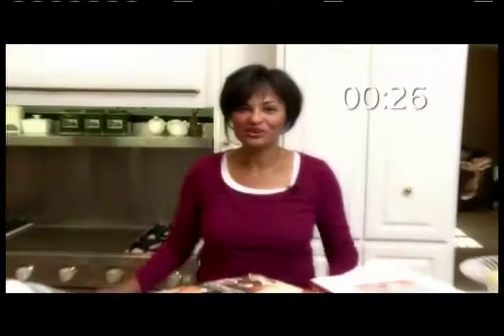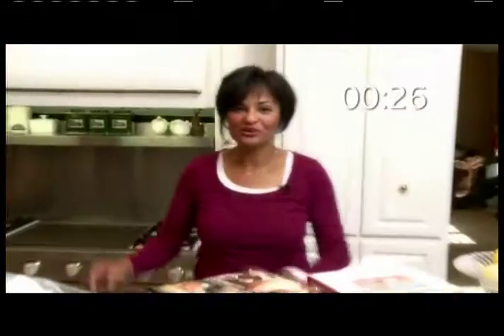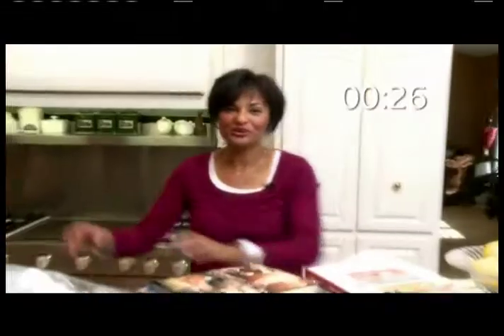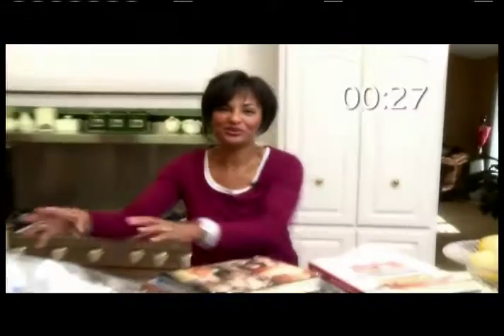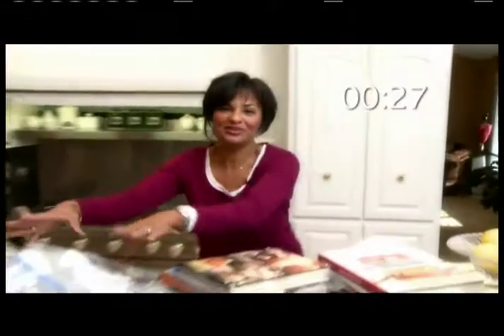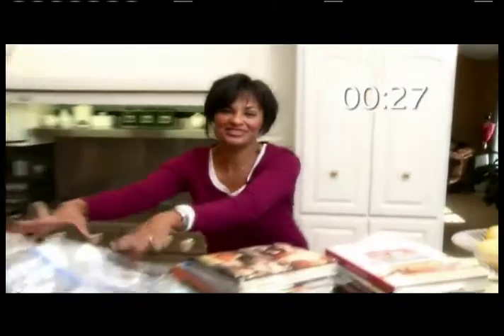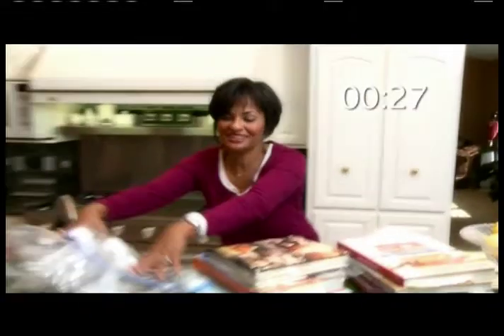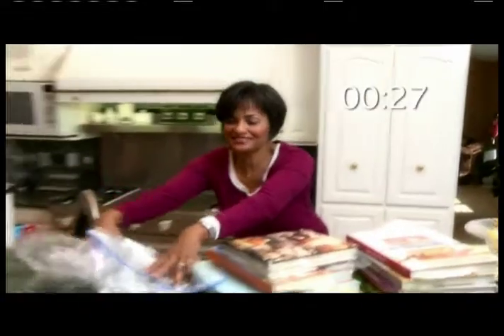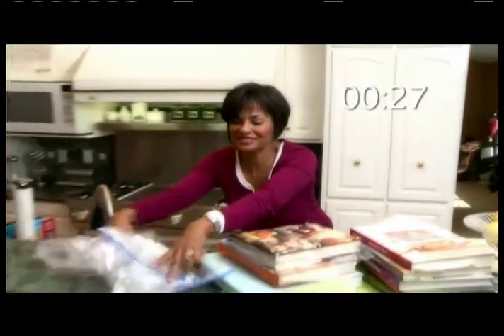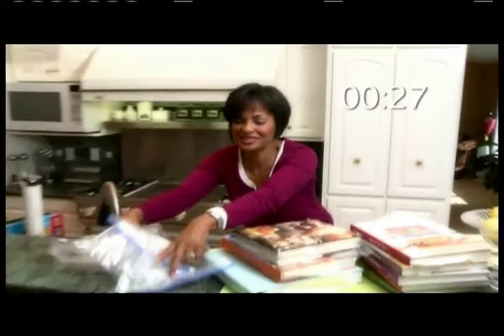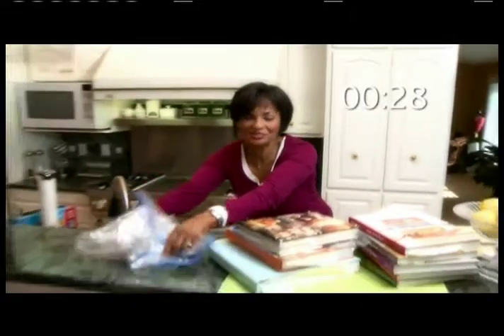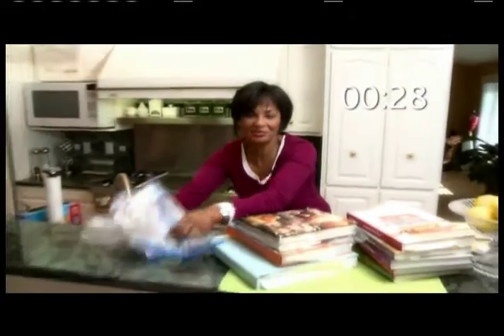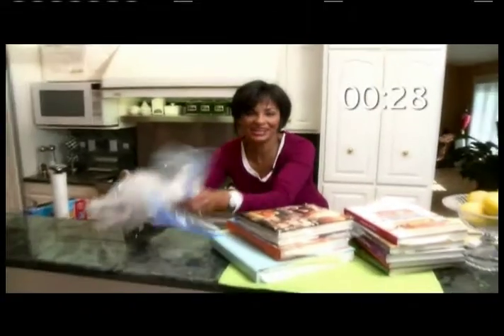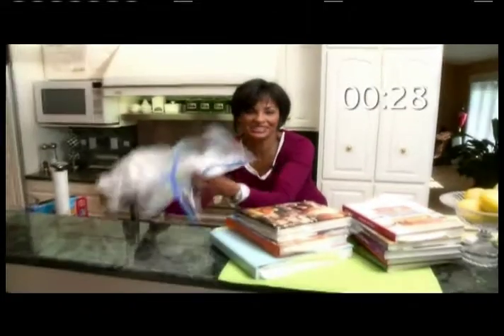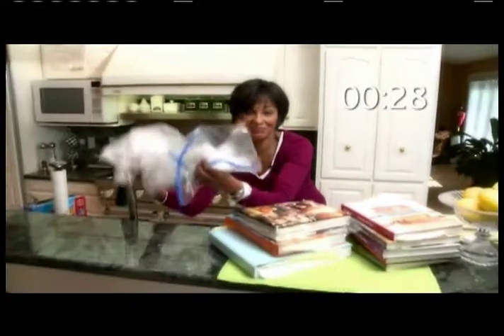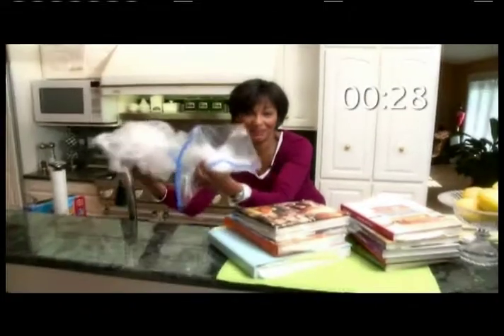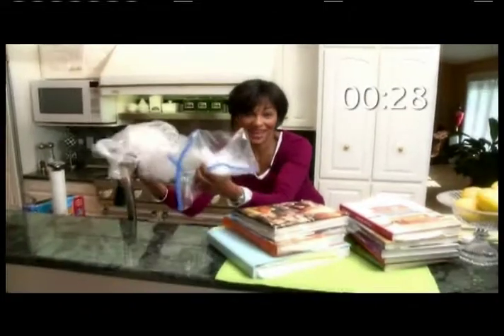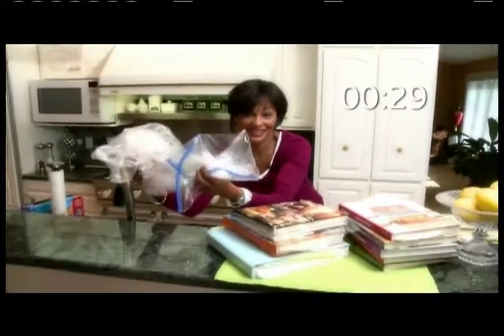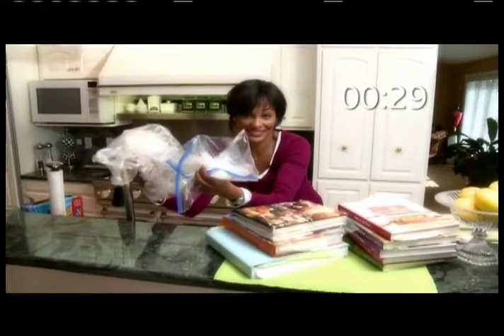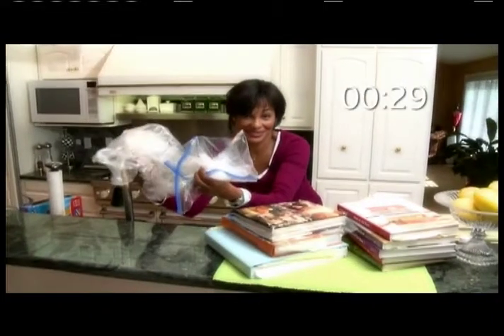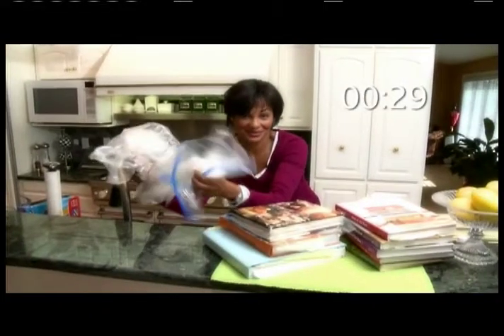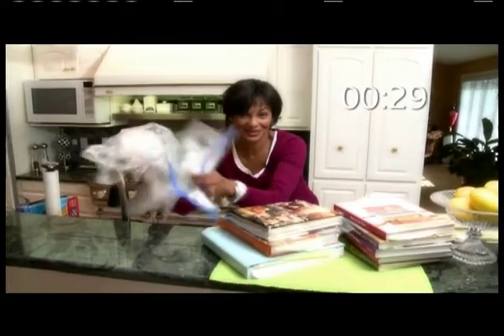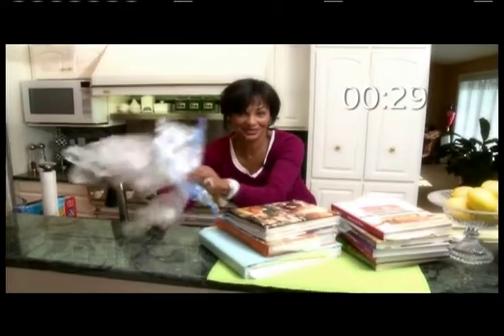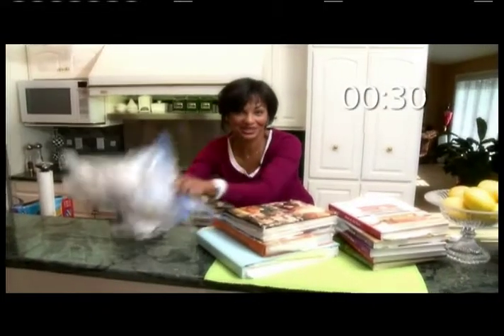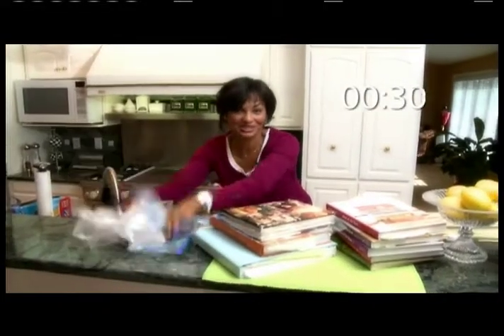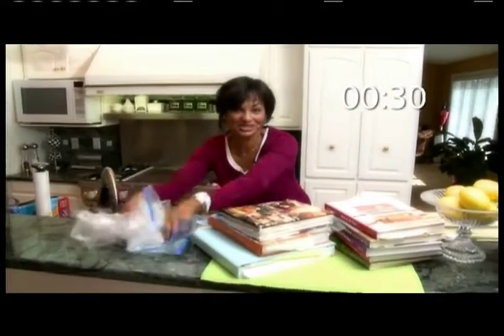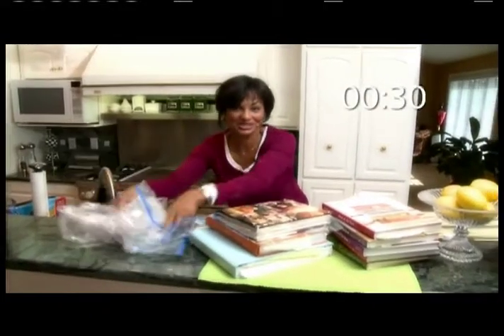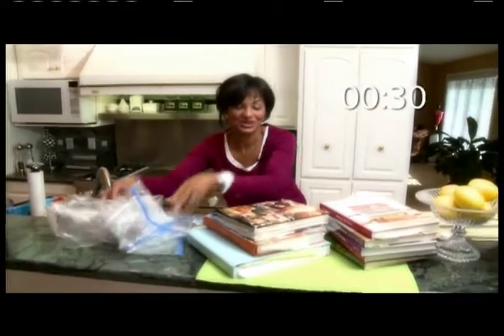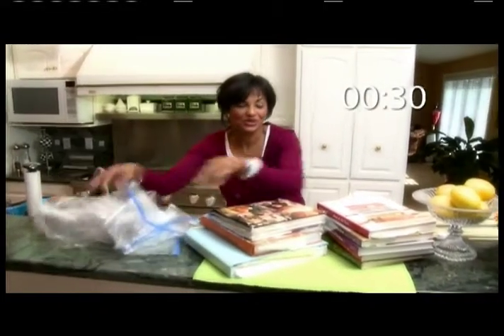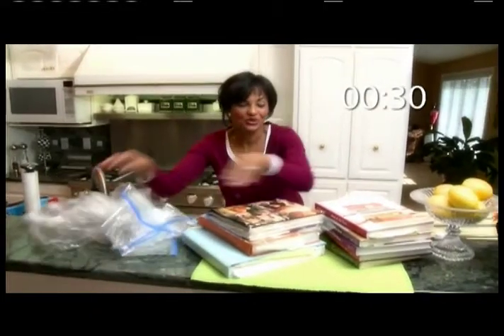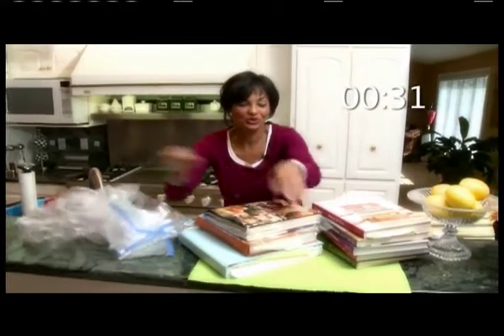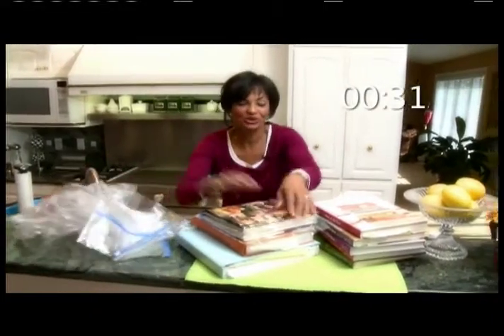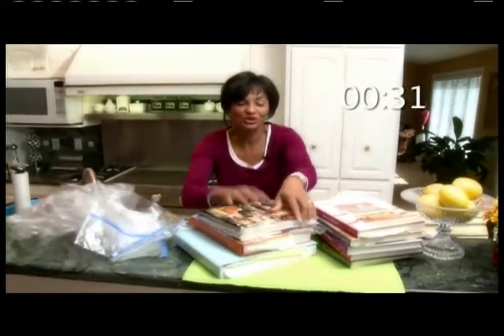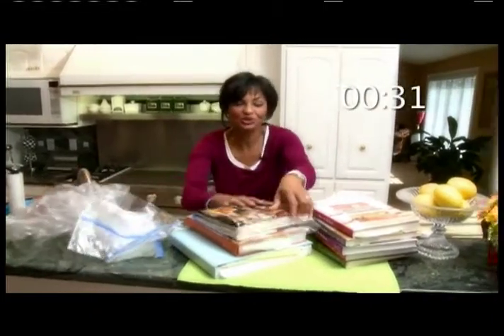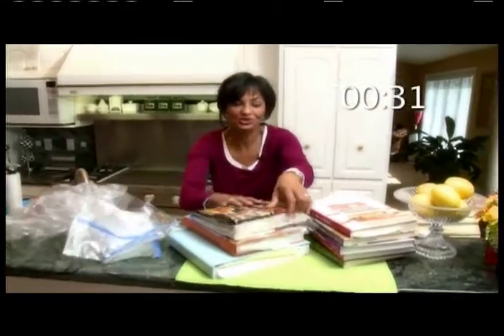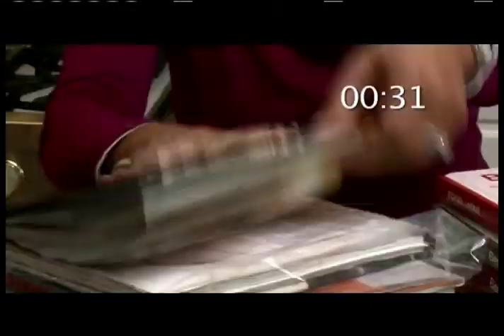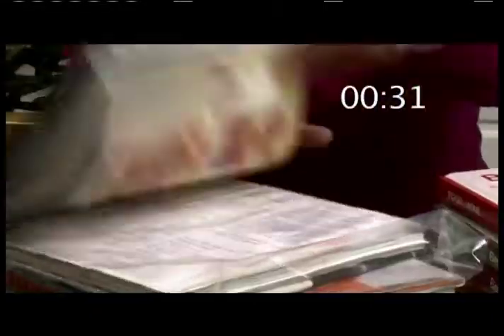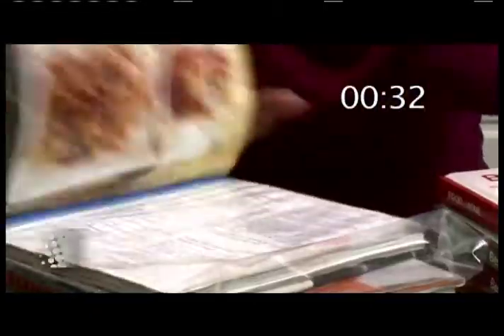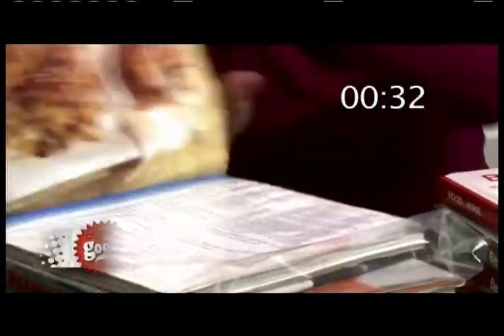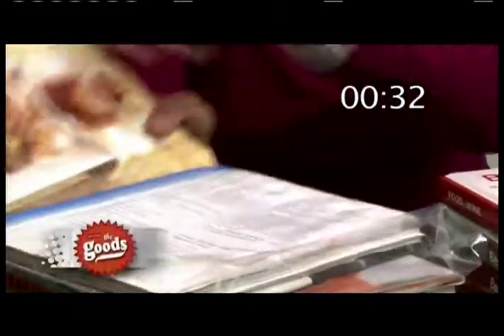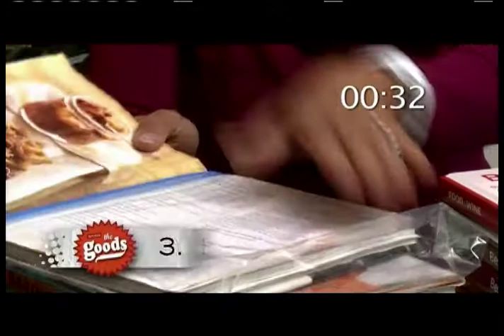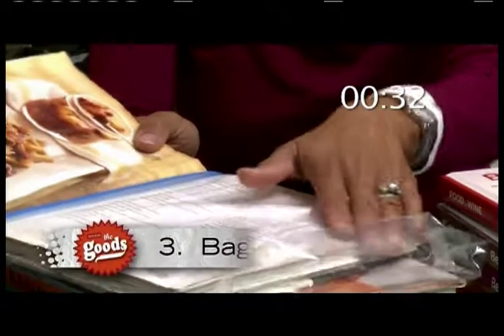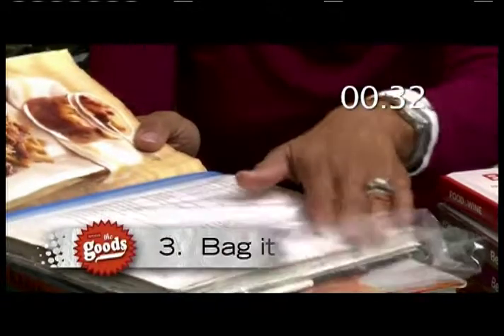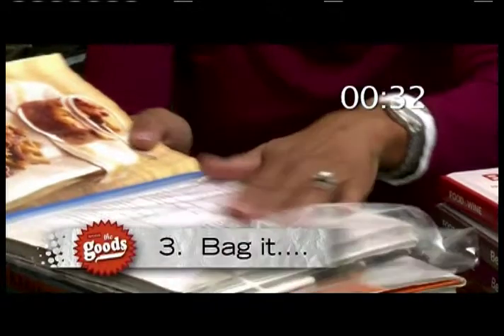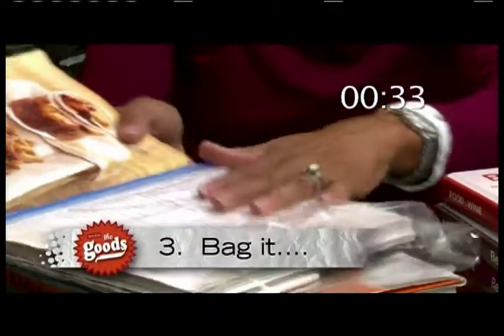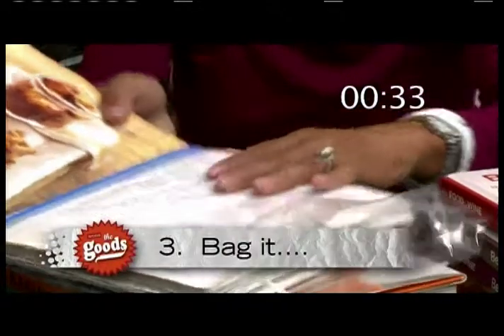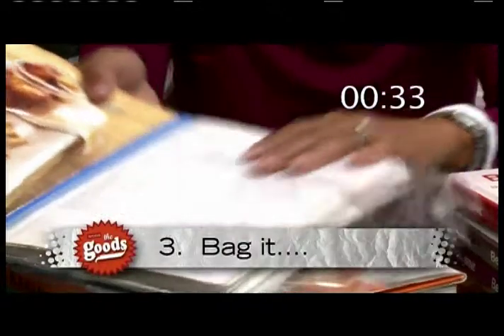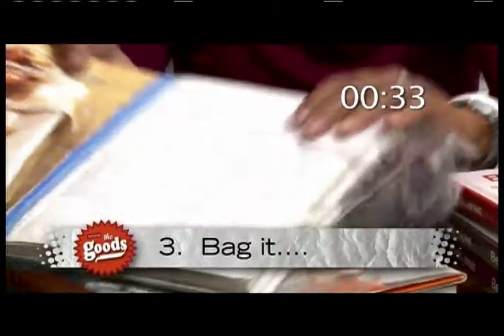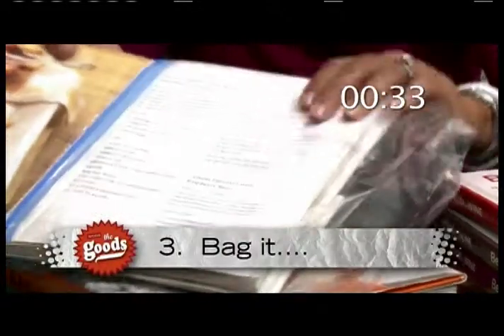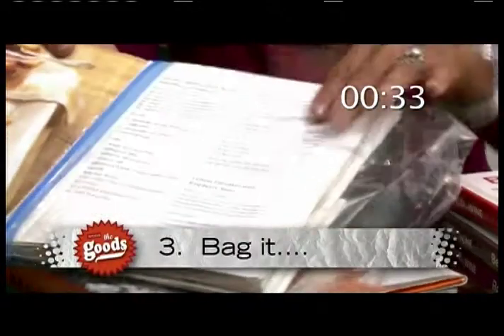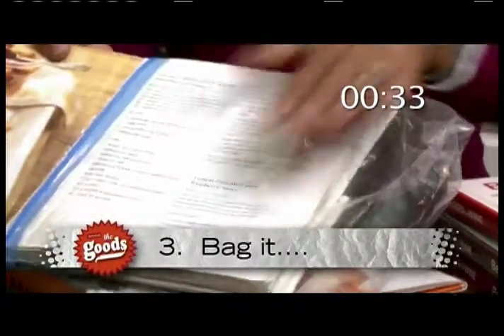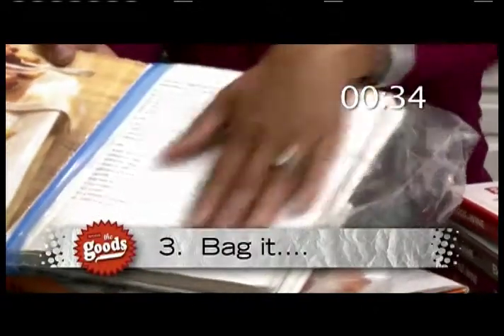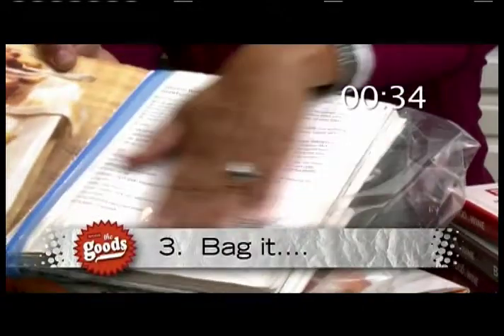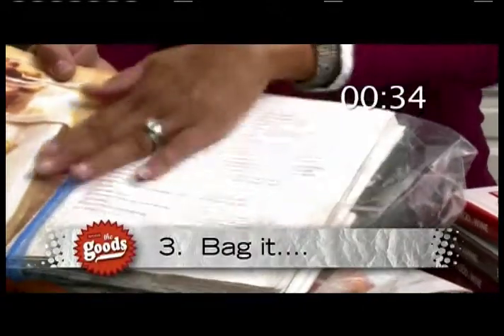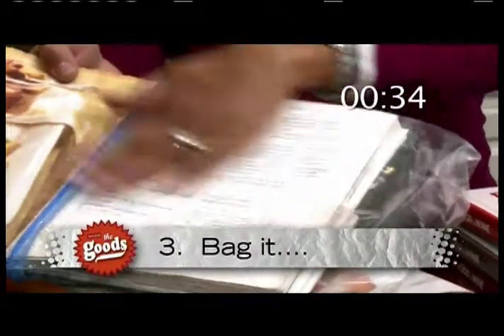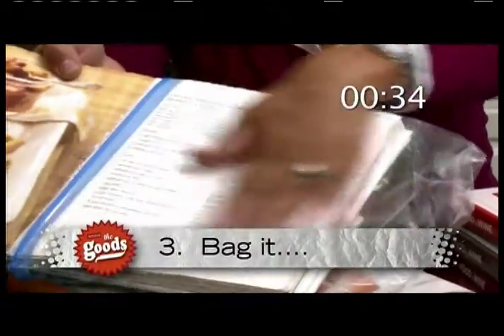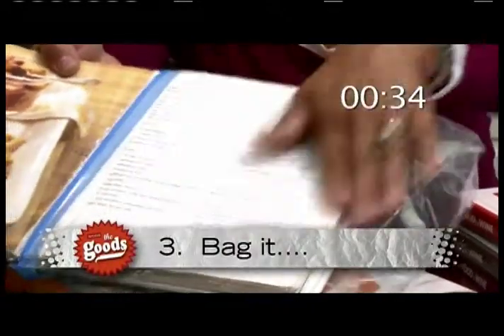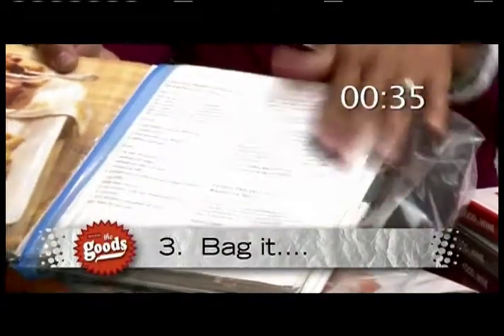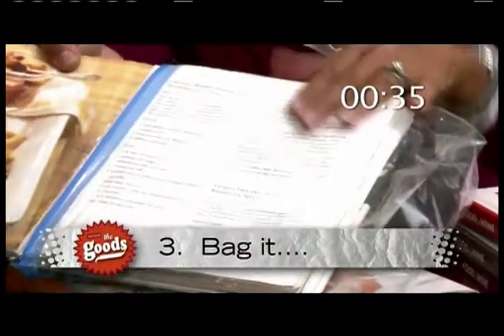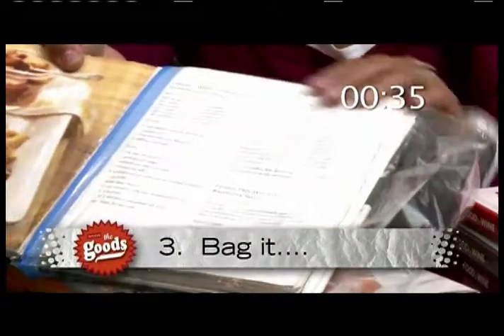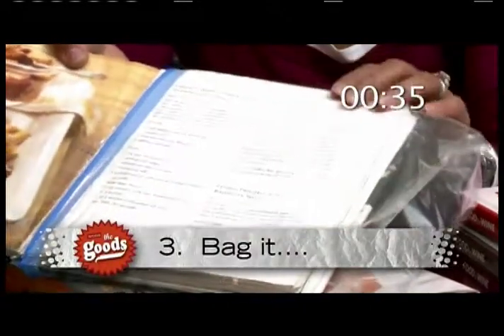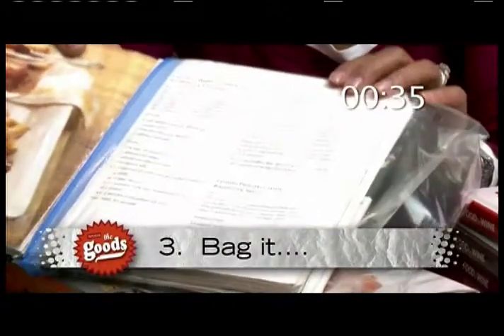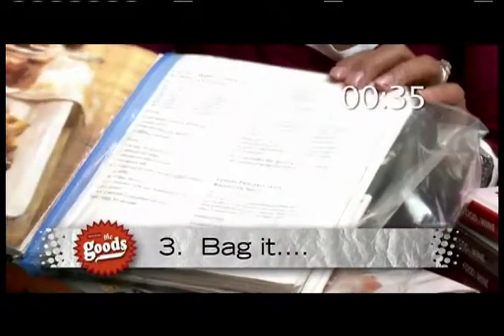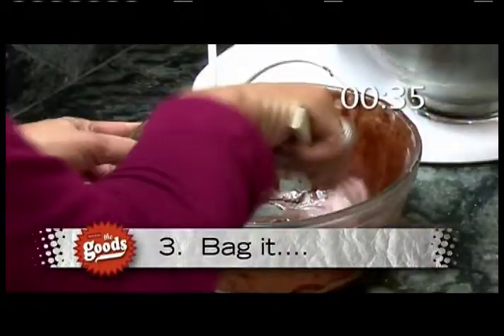Who doesn't have tons of plastic bags sitting around their kitchen? Use them to wrap your cookbooks to prevent splatters.